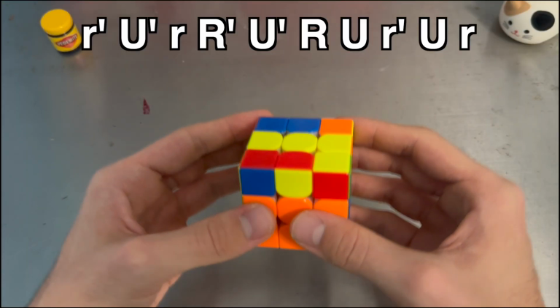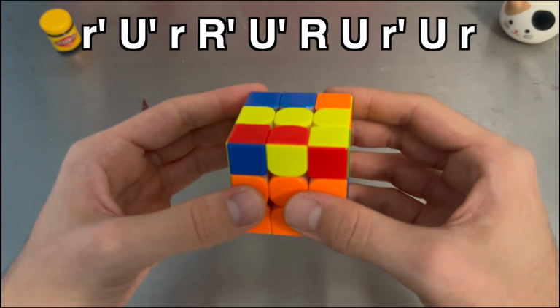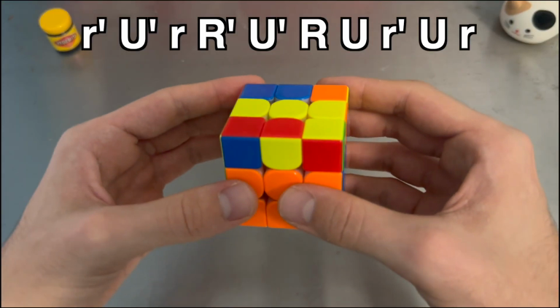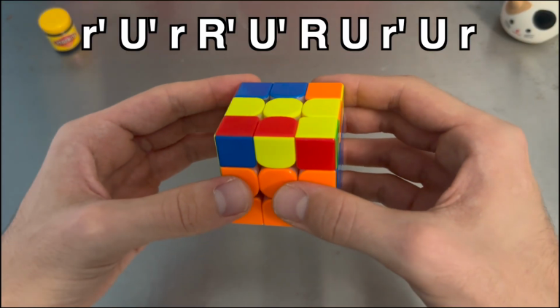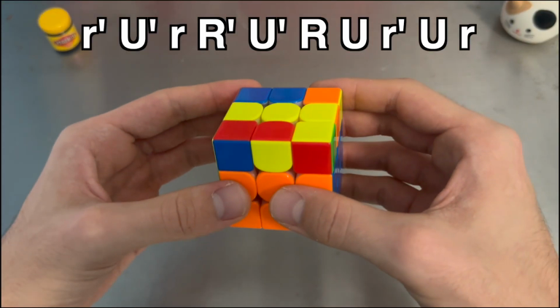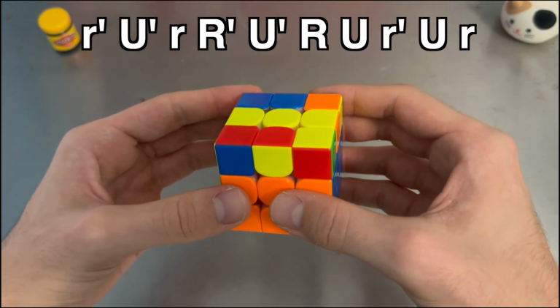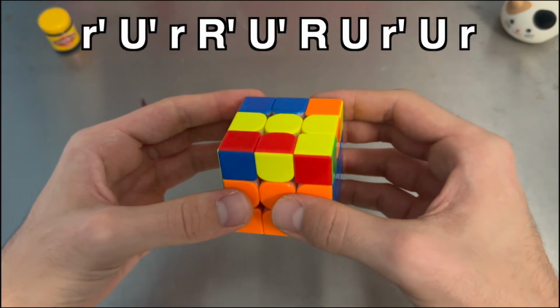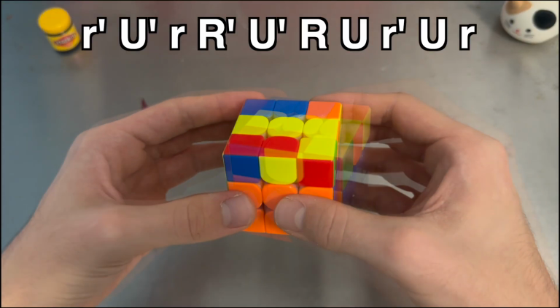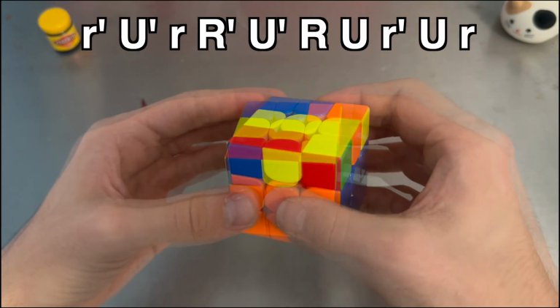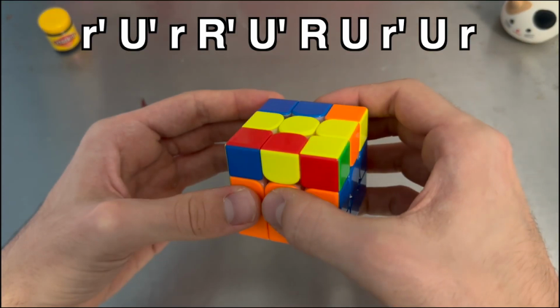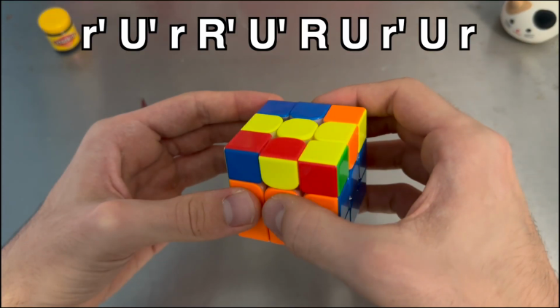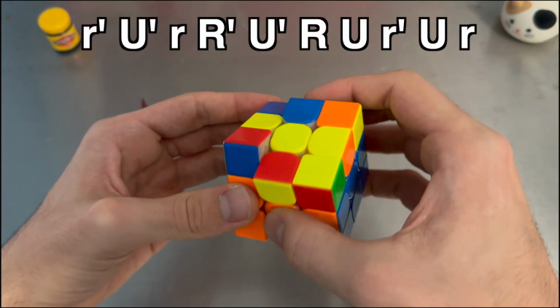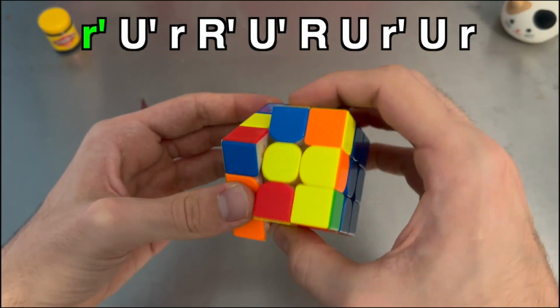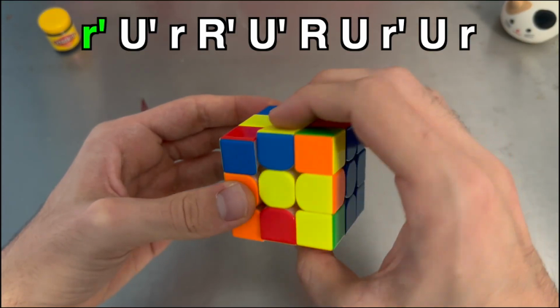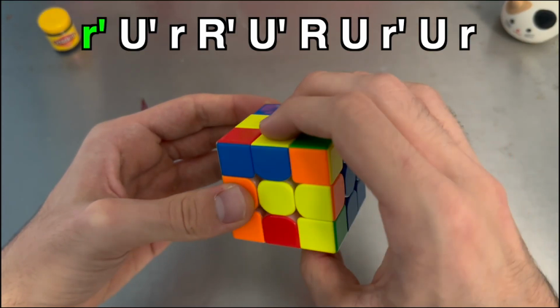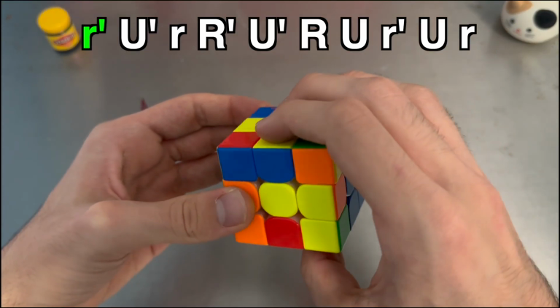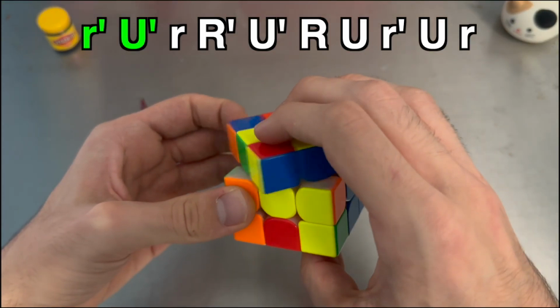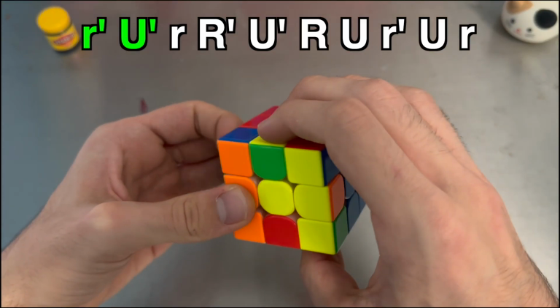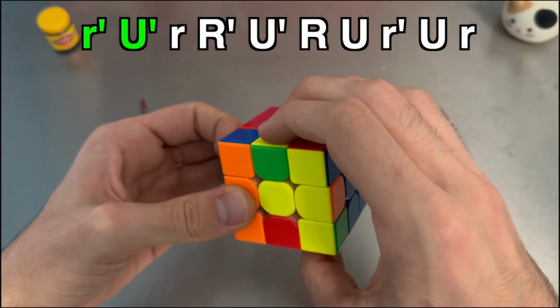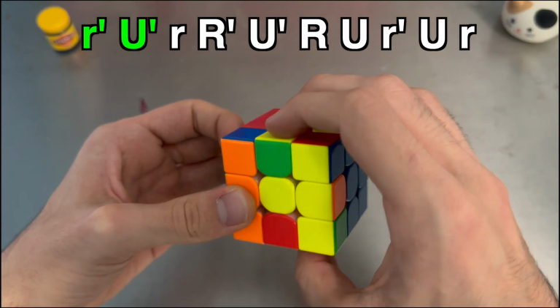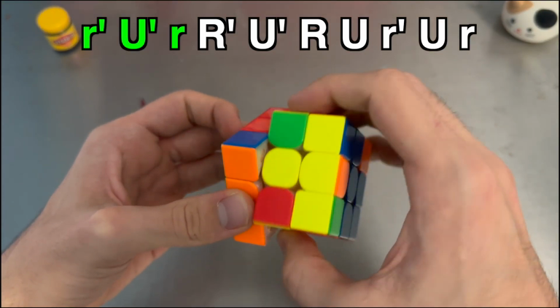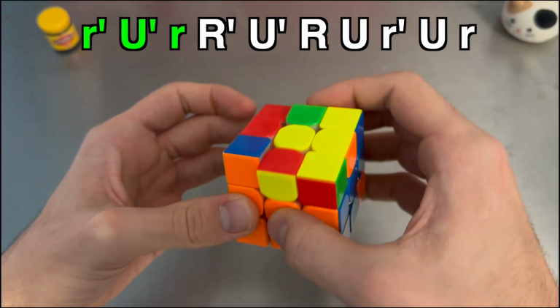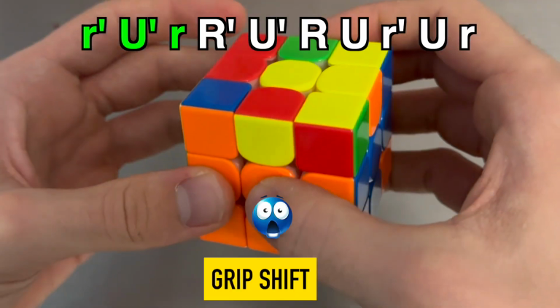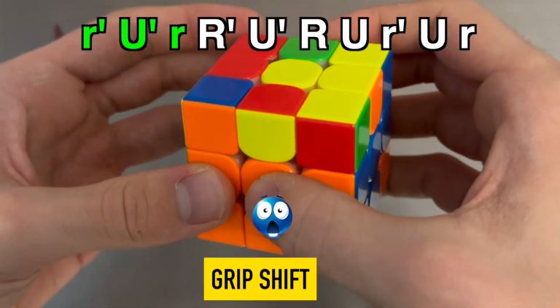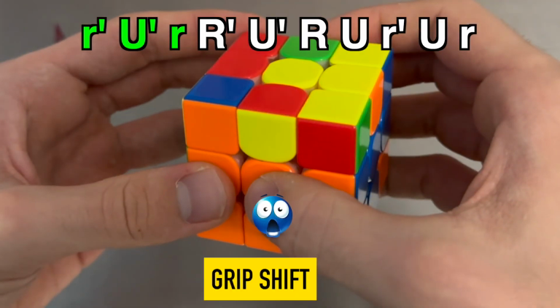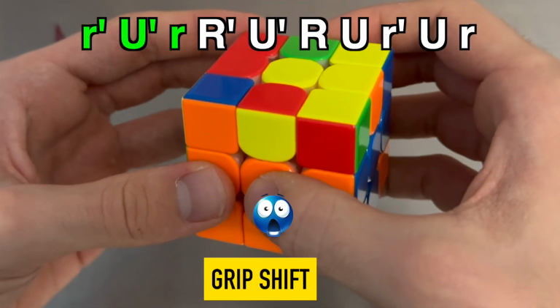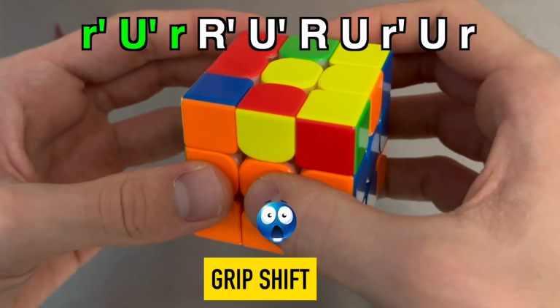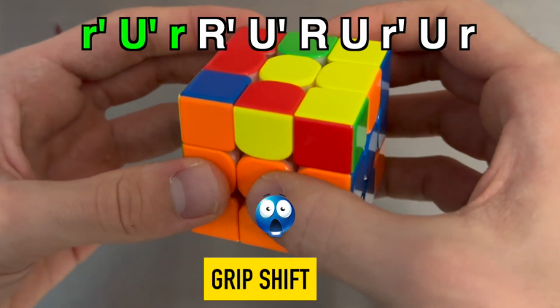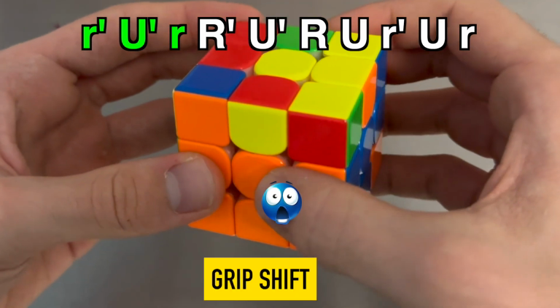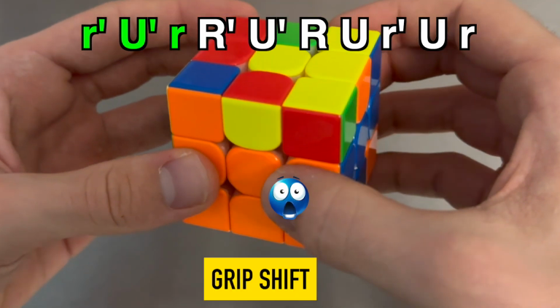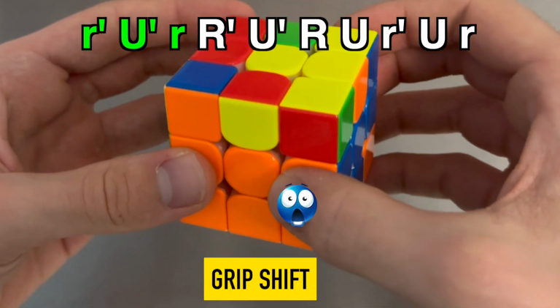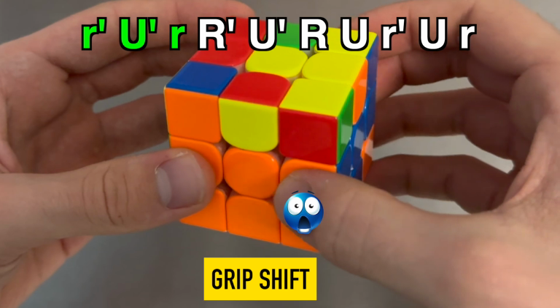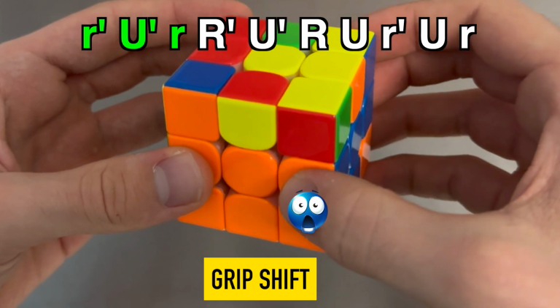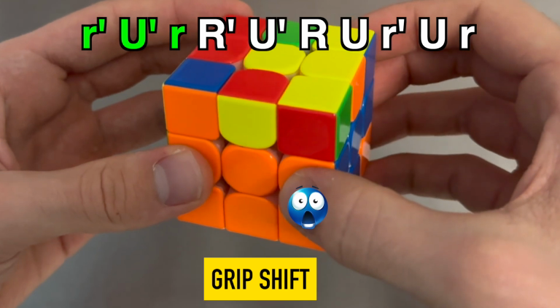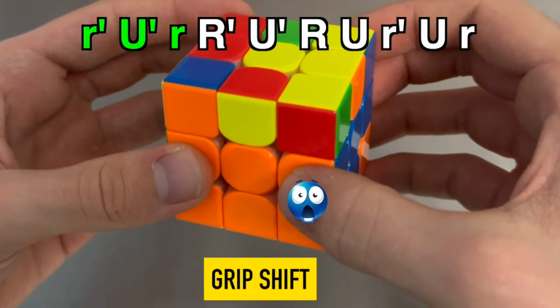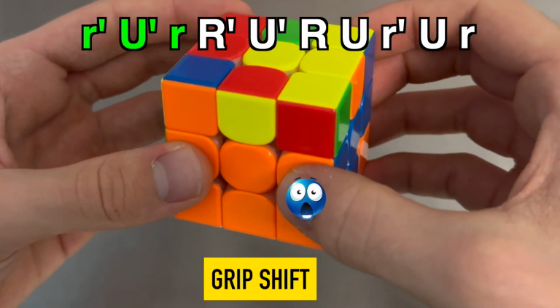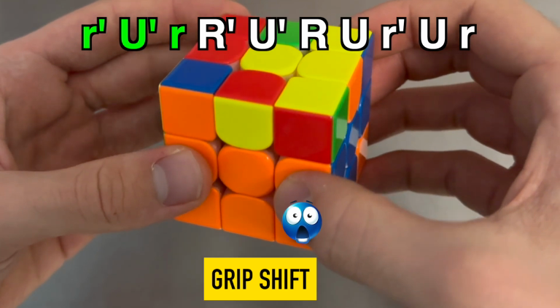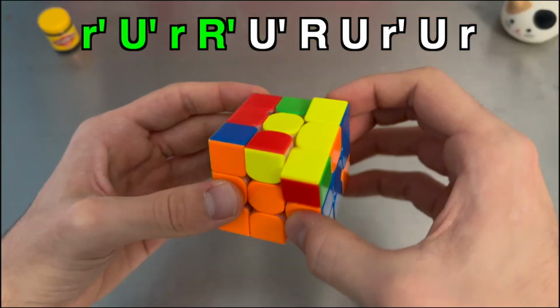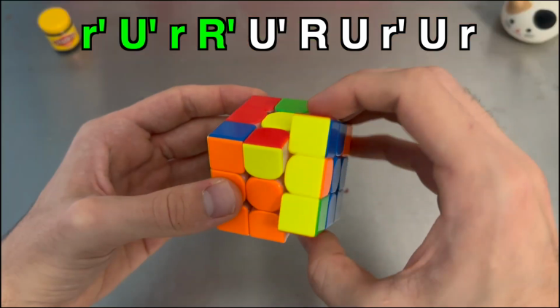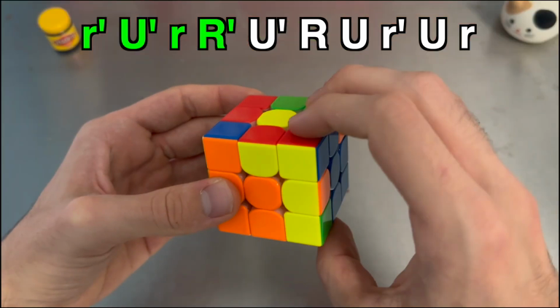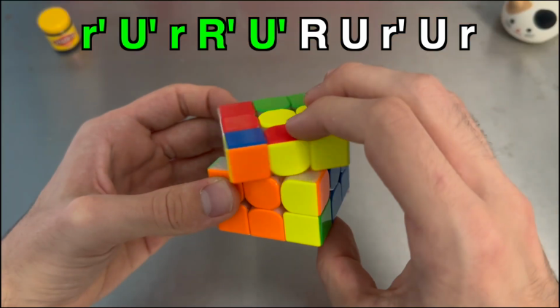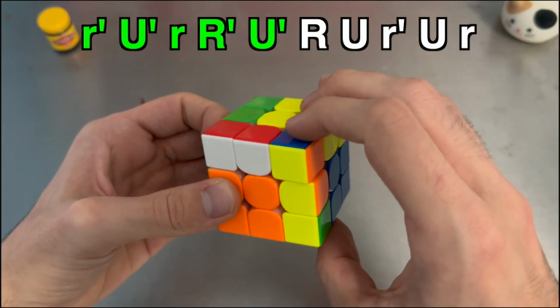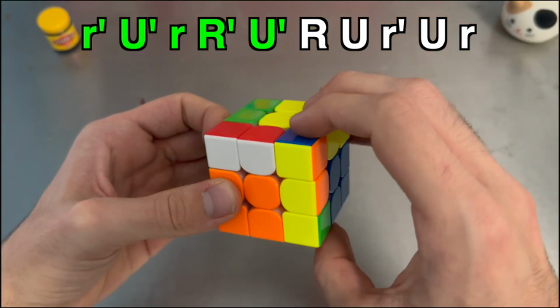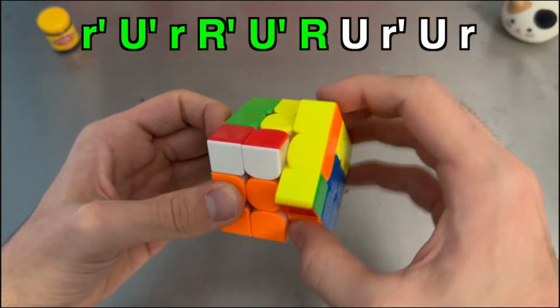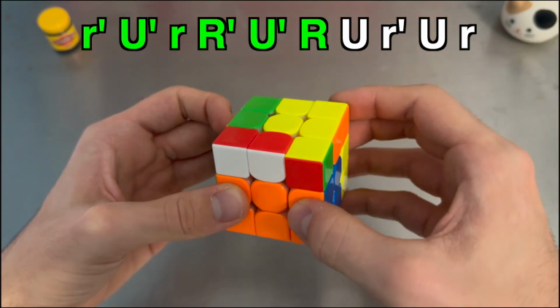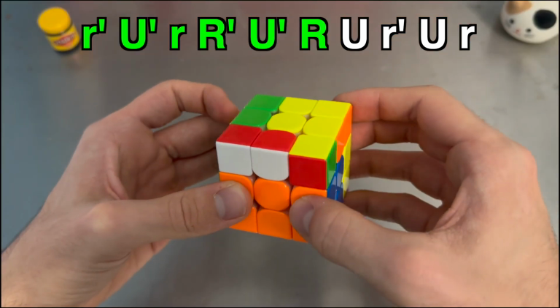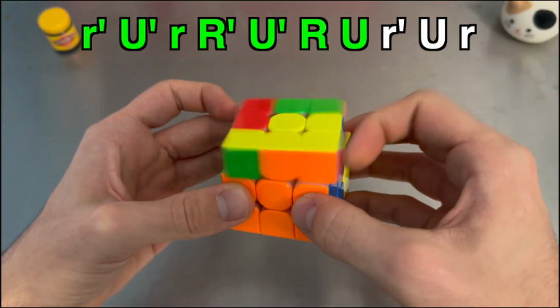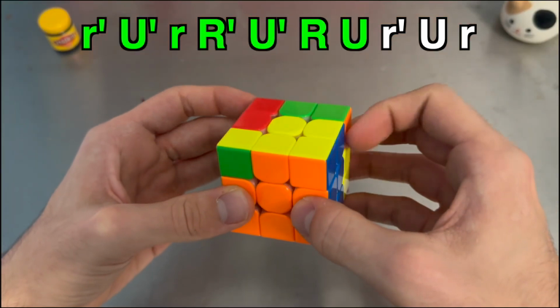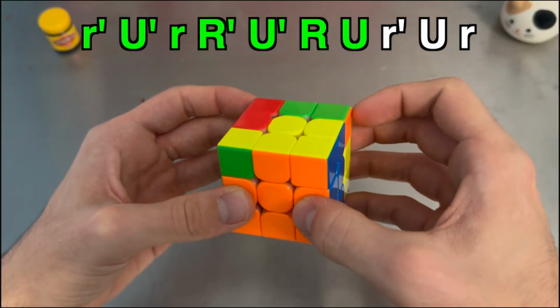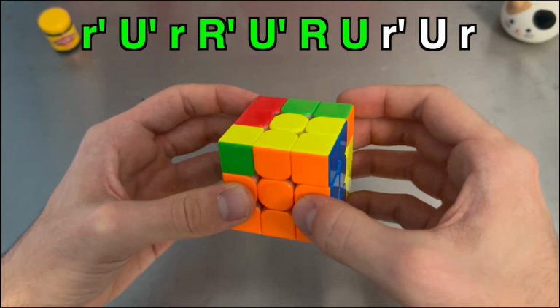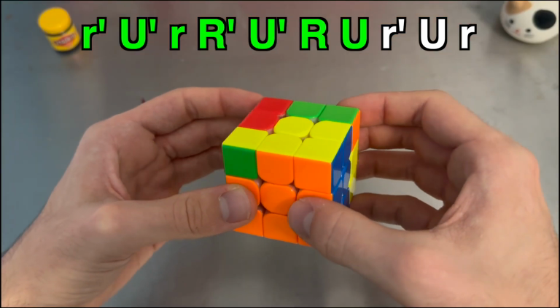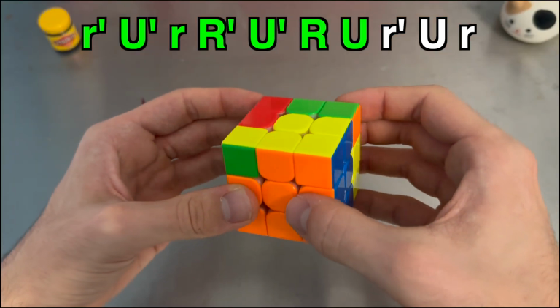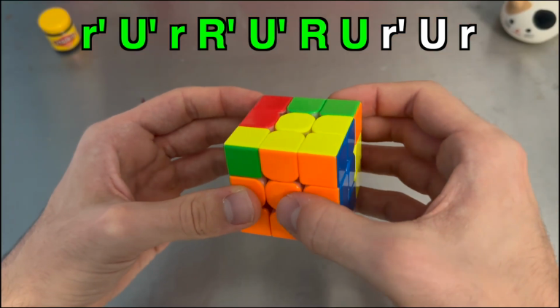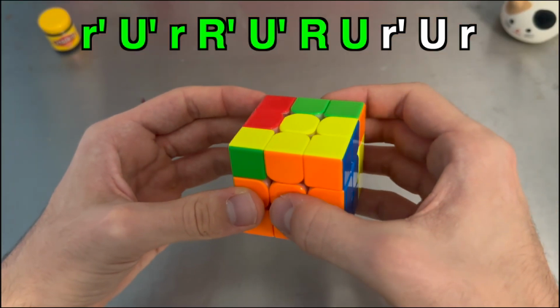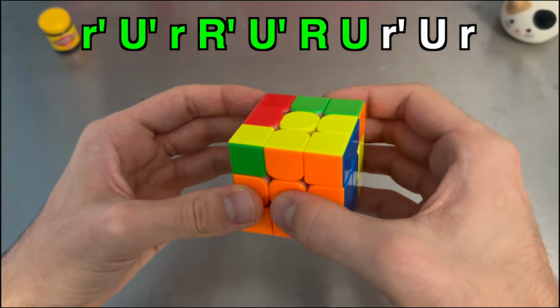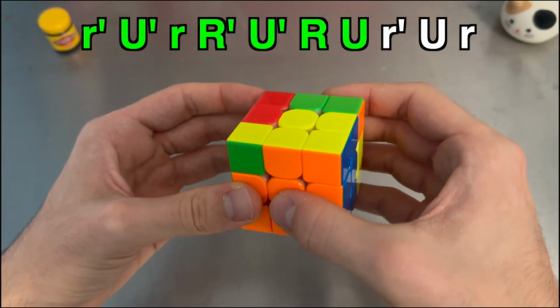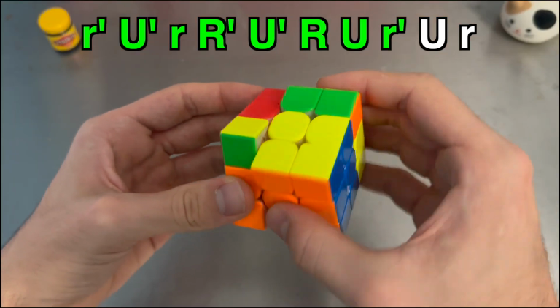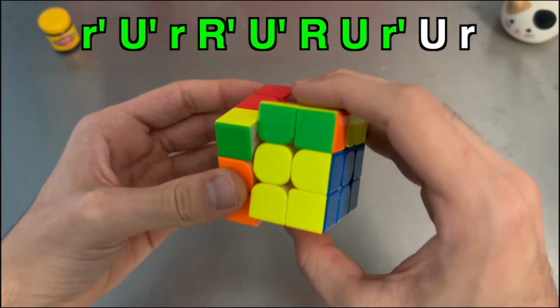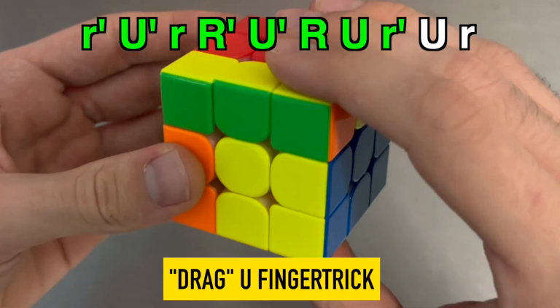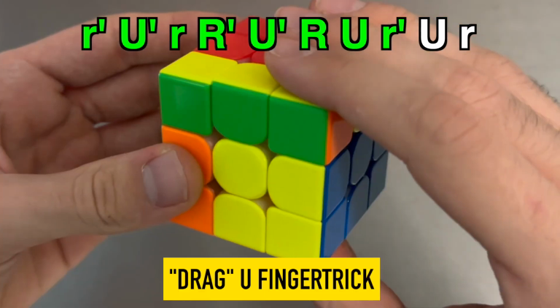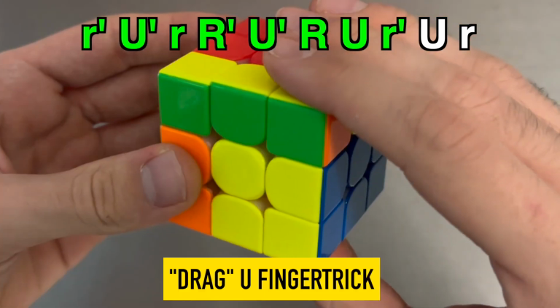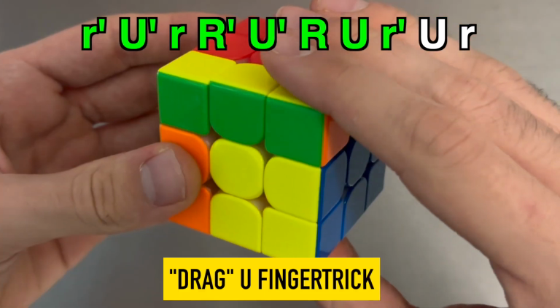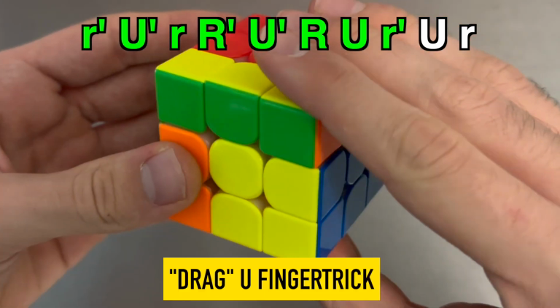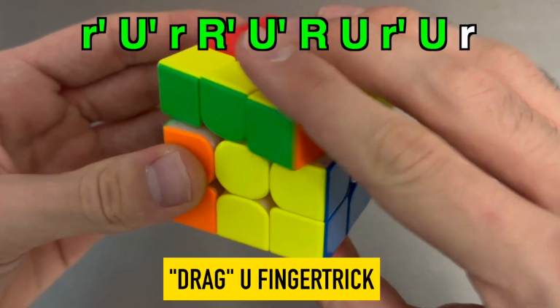The main issue with this algorithm for me is the grip shift that comes with it while turning, as well as this really awkward drag U move.